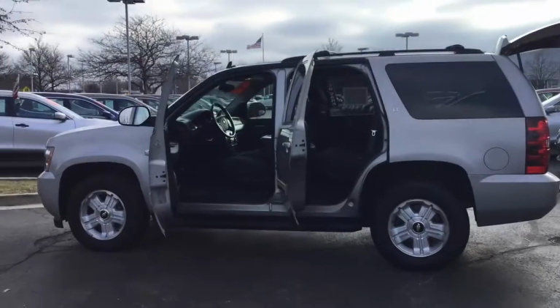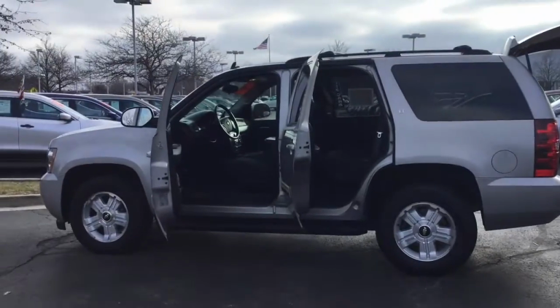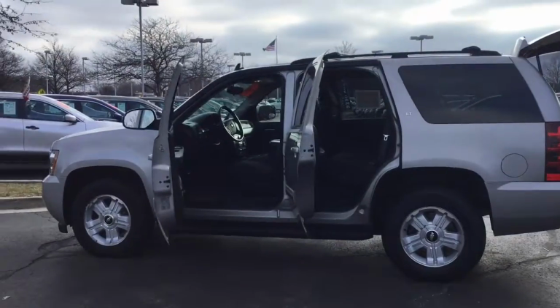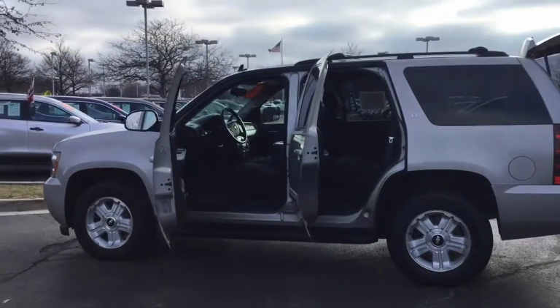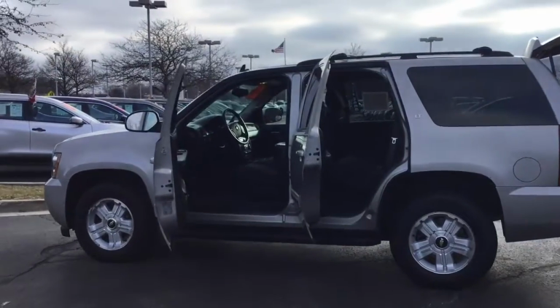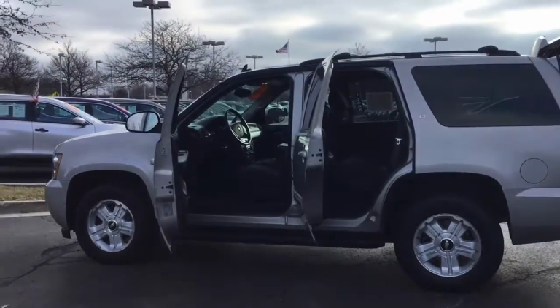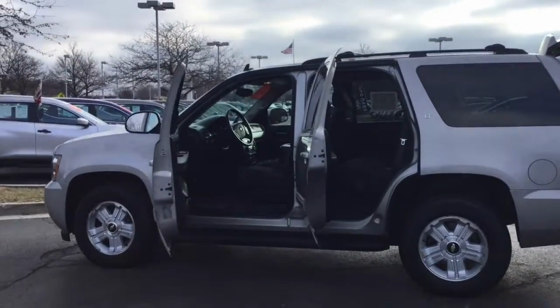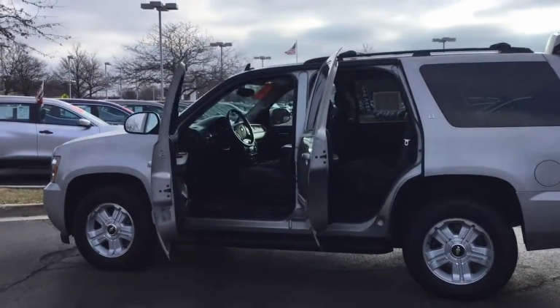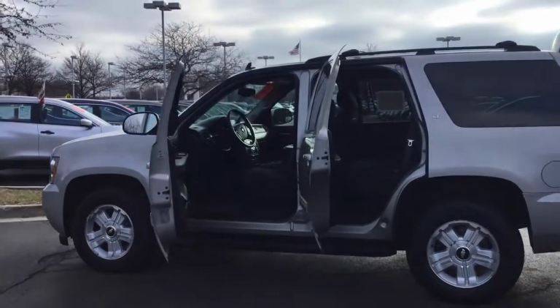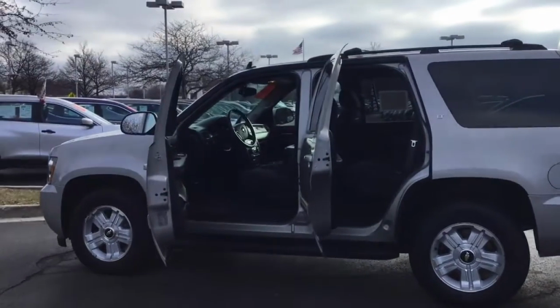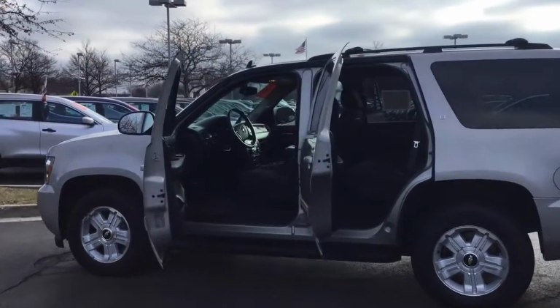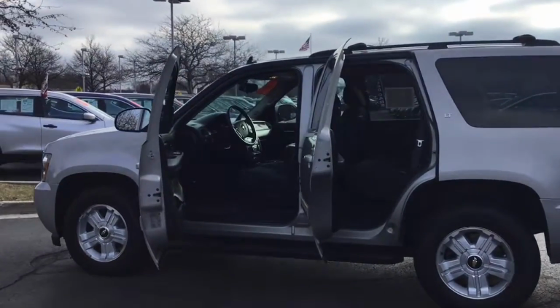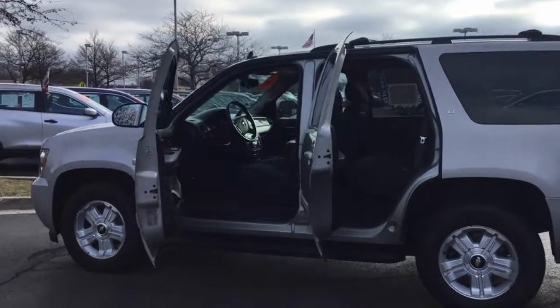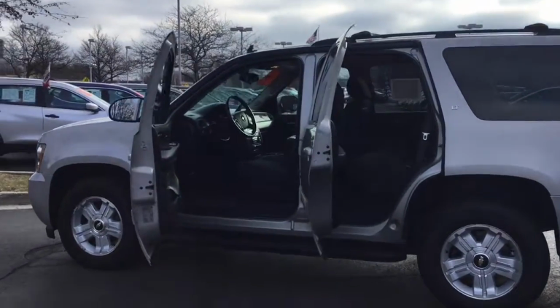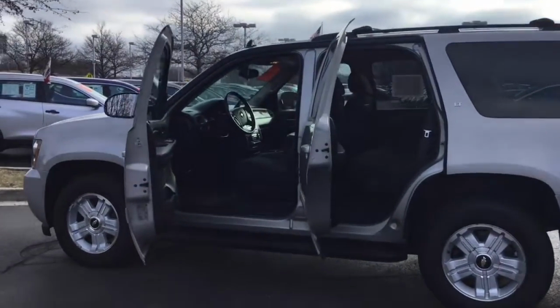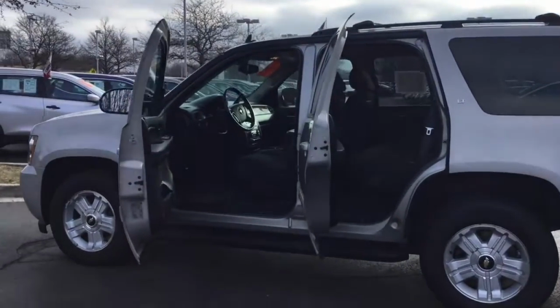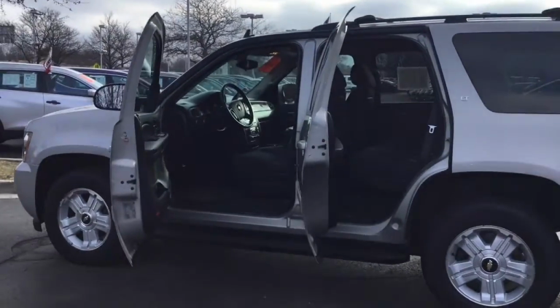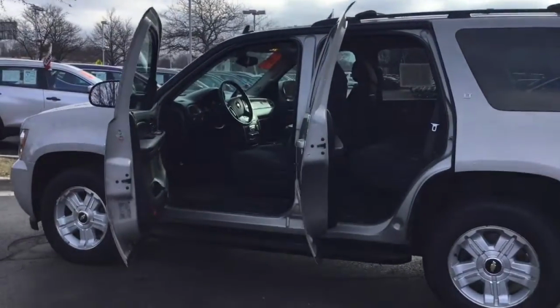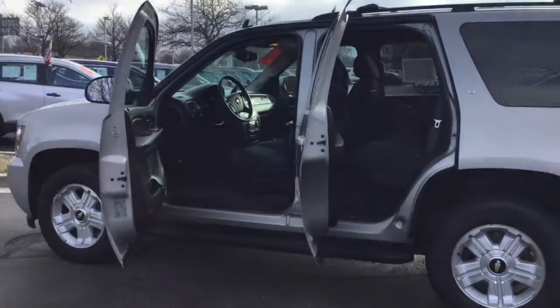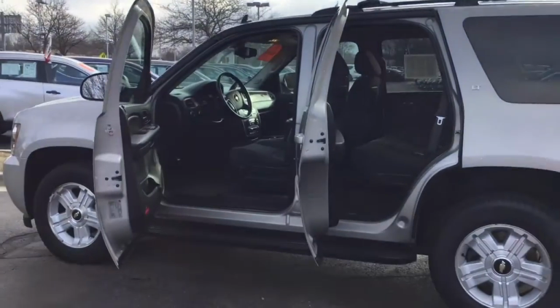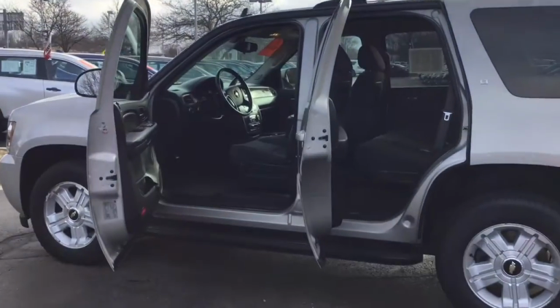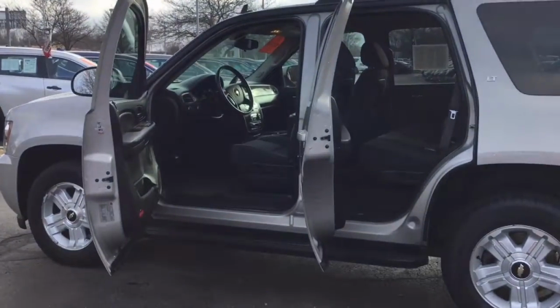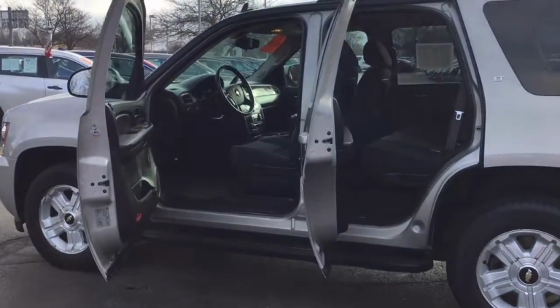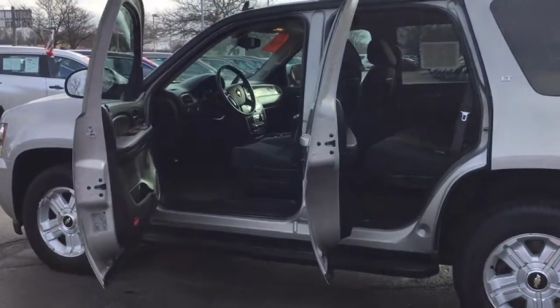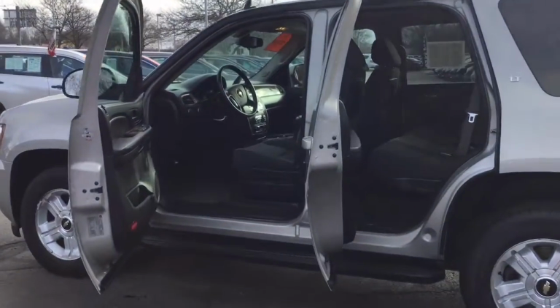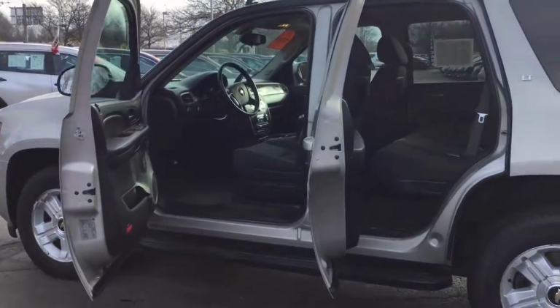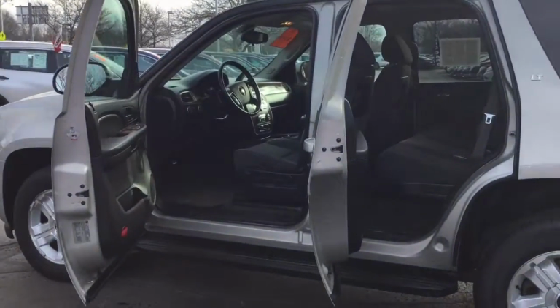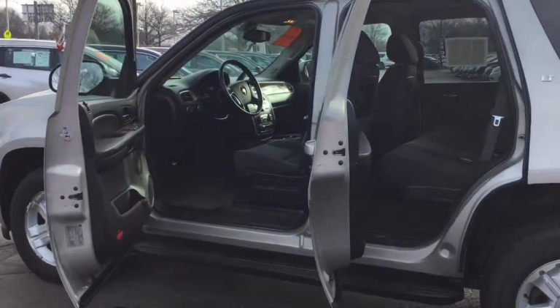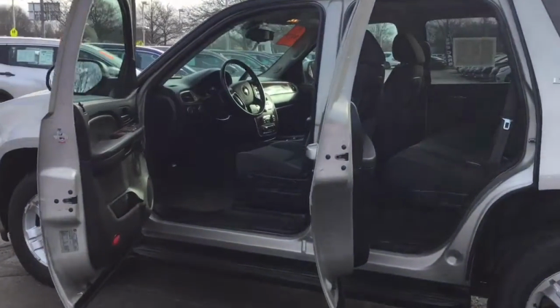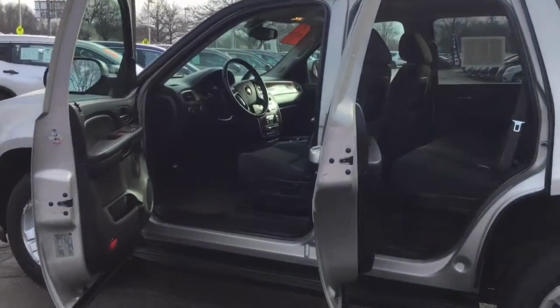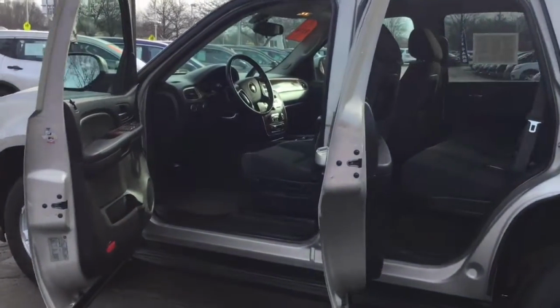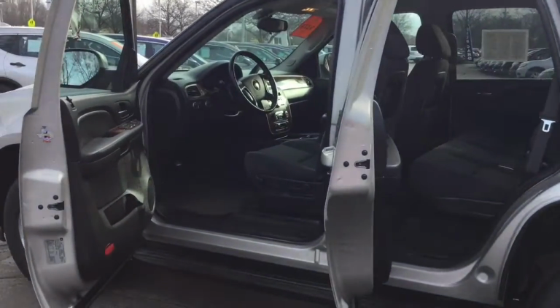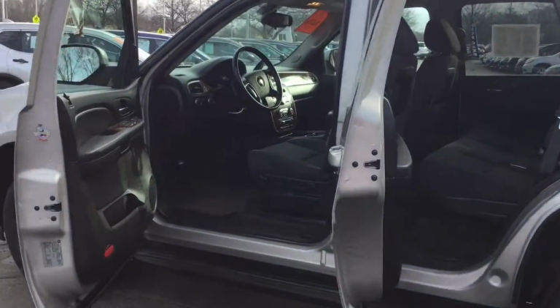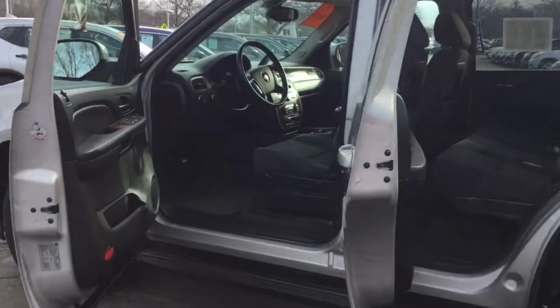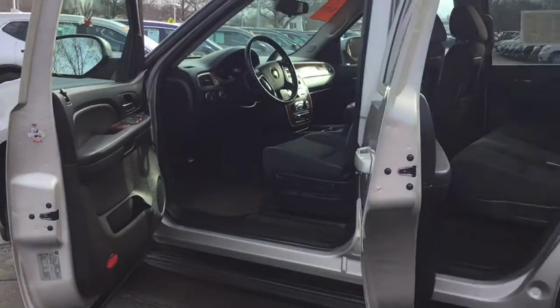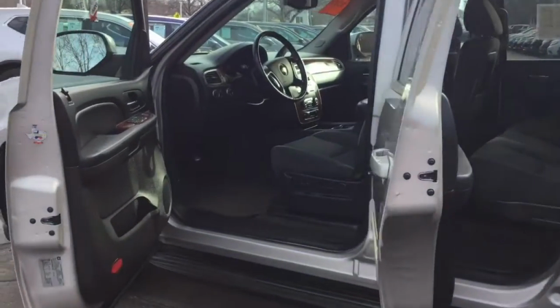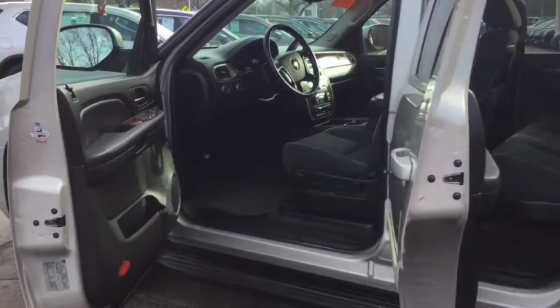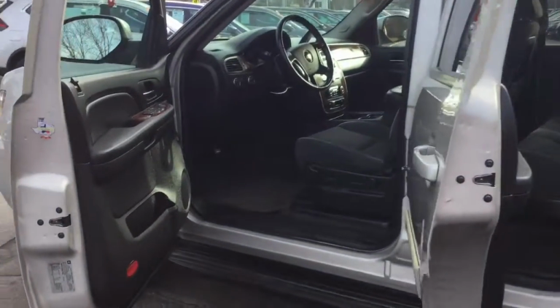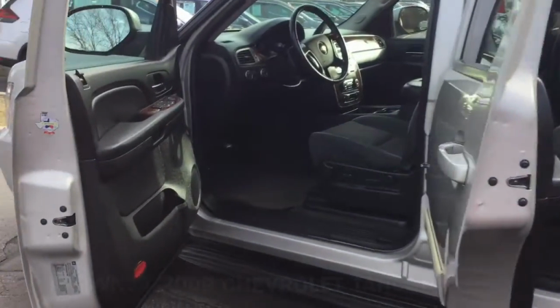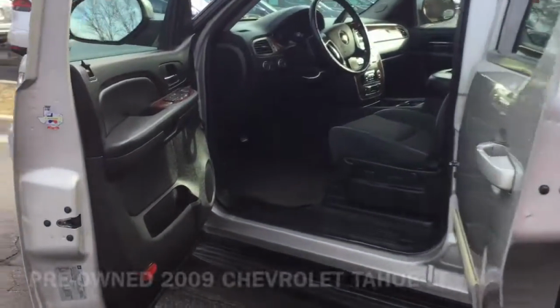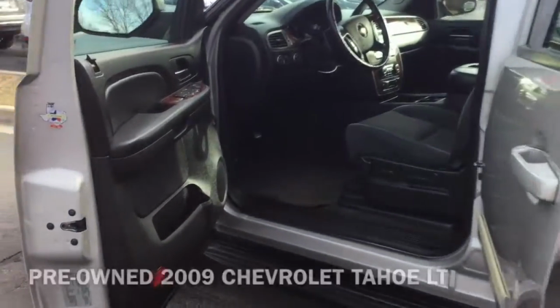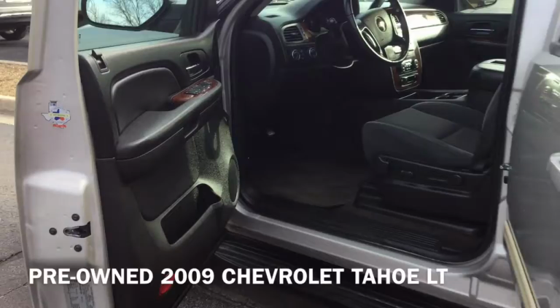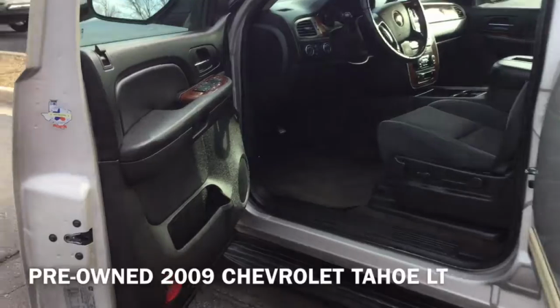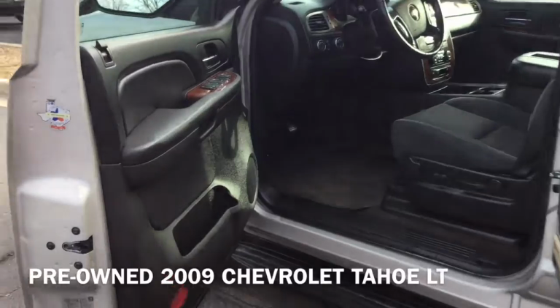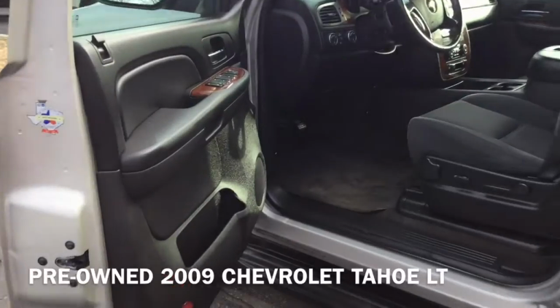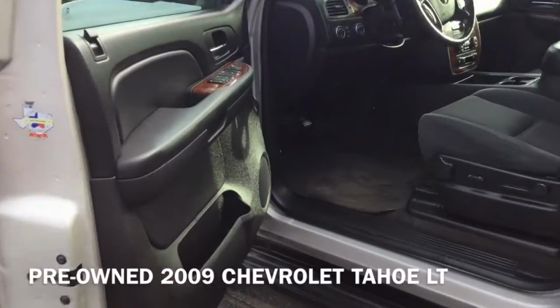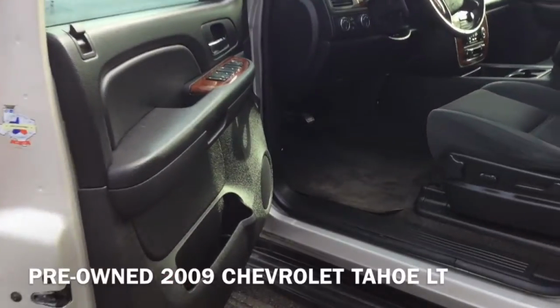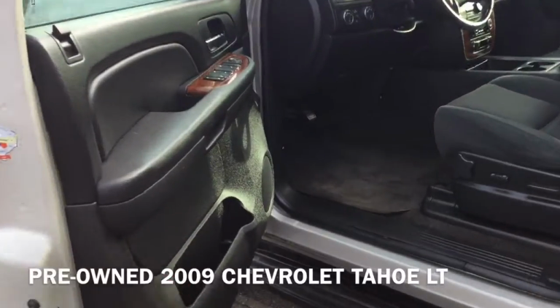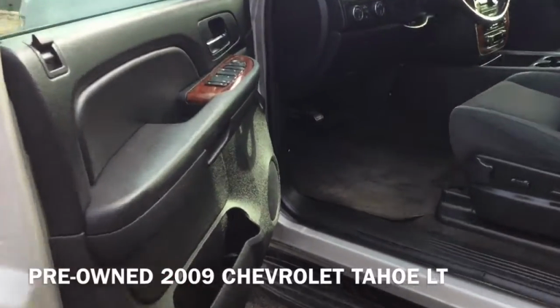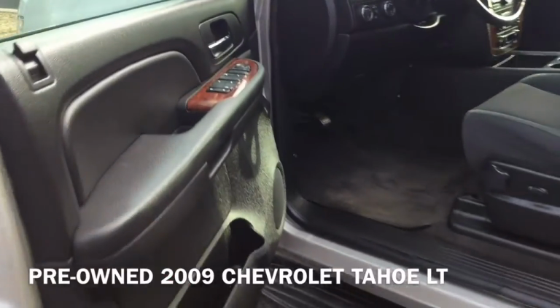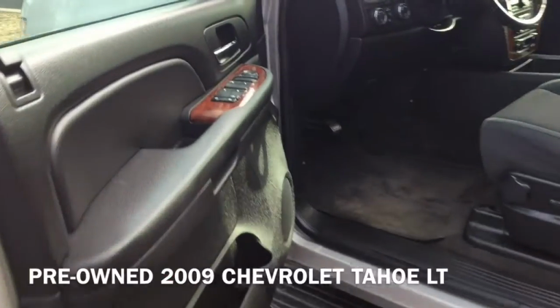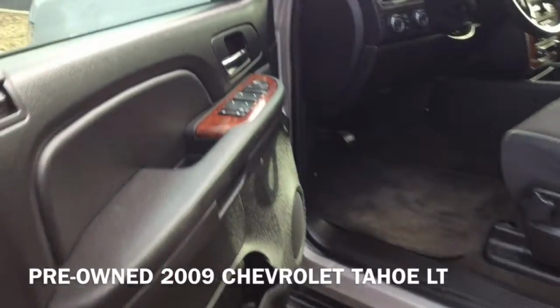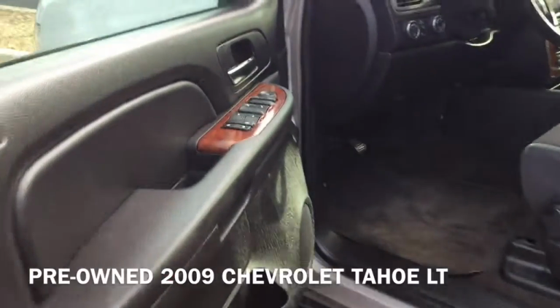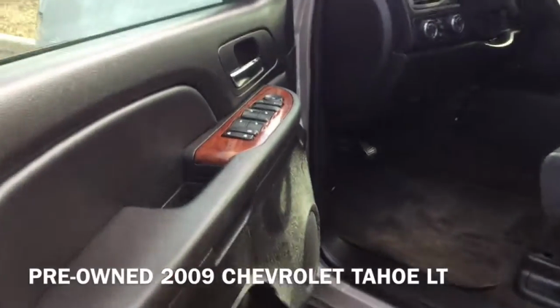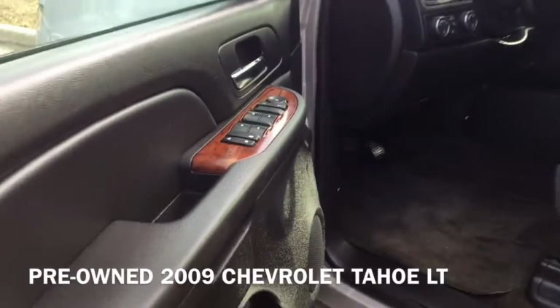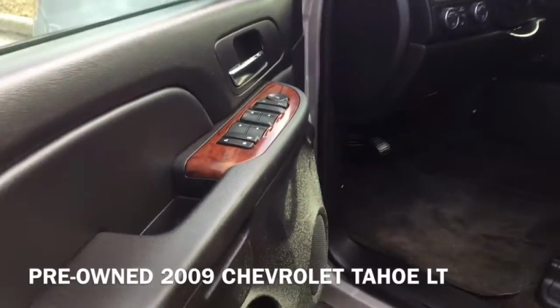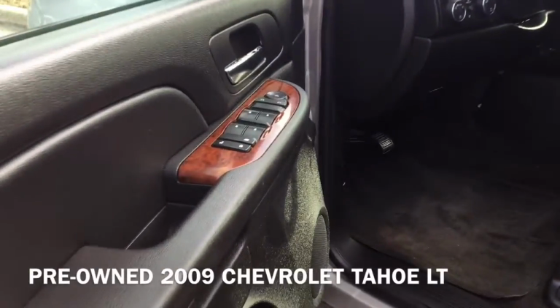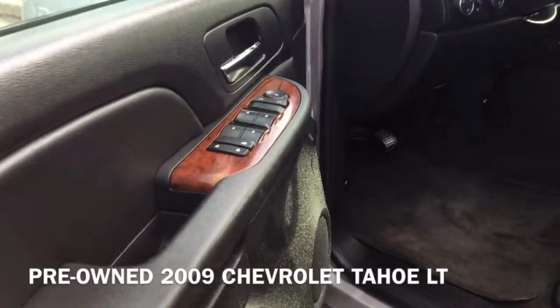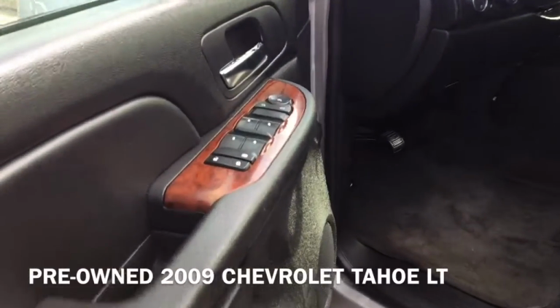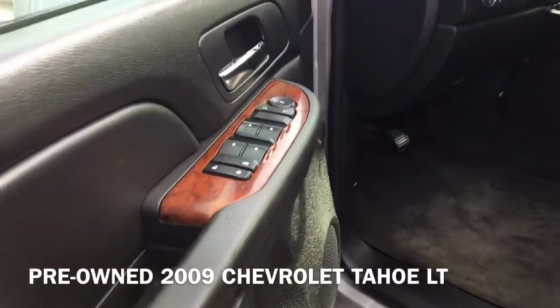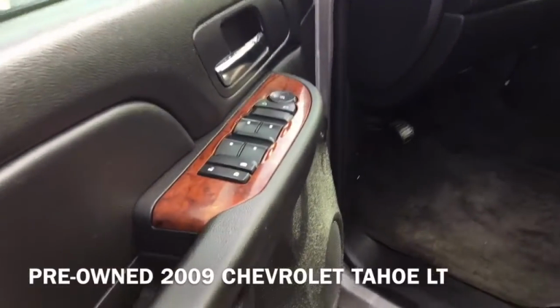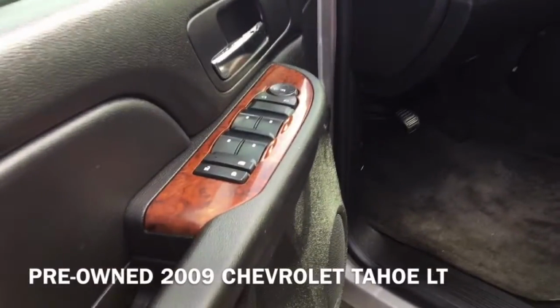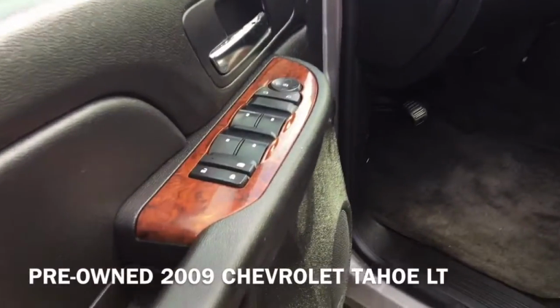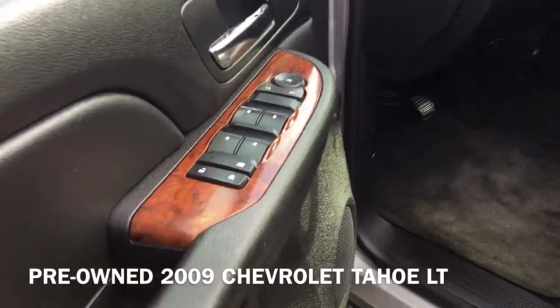Hi, I'm Taylor from Gordie Boucher Nissan of Greenfield. Today I pulled out this pre-owned 2009 Chevrolet Tahoe LT.